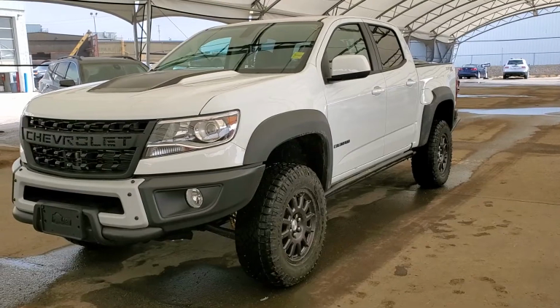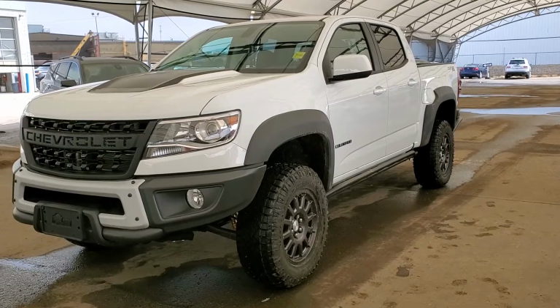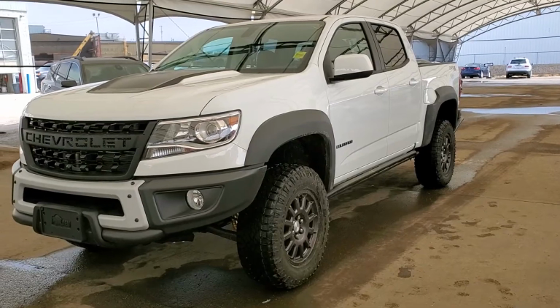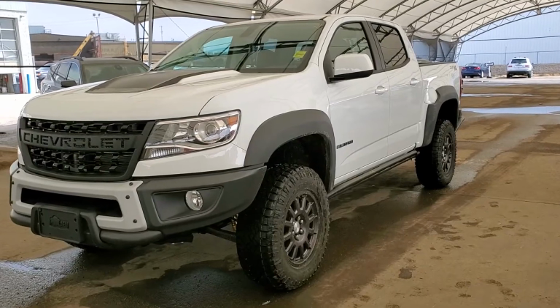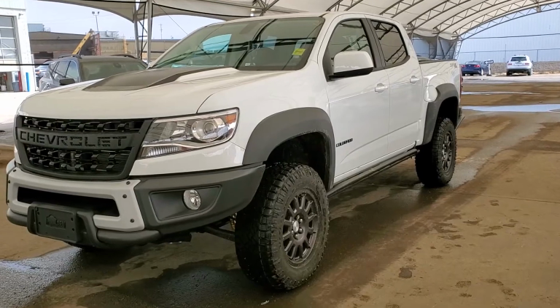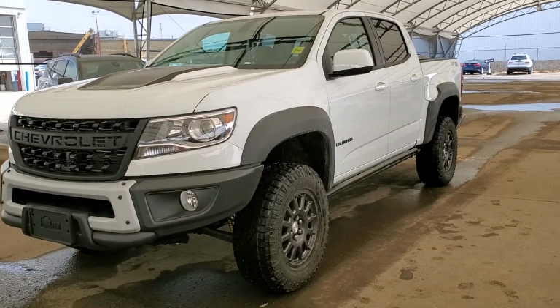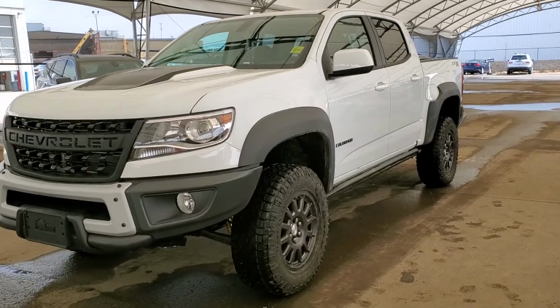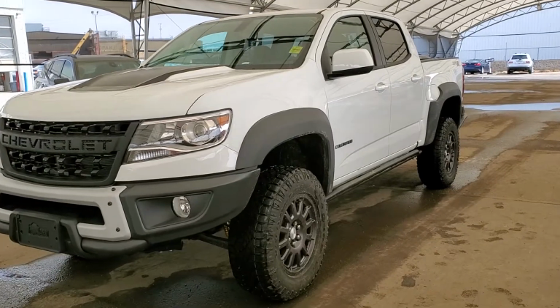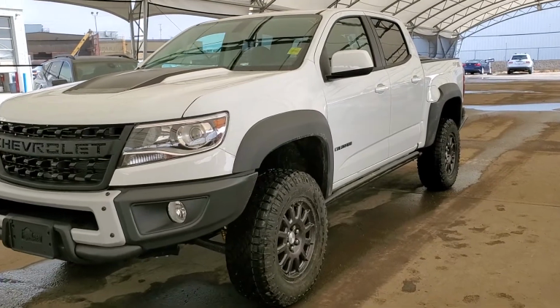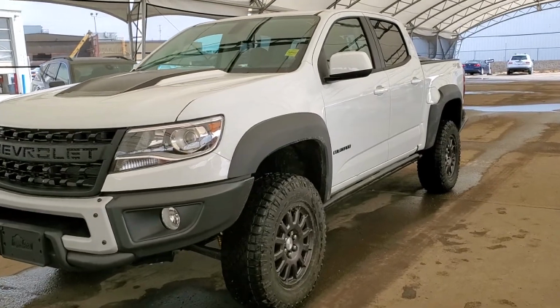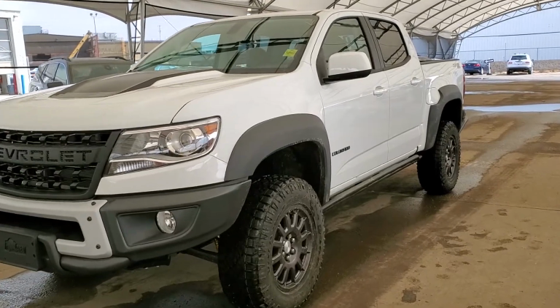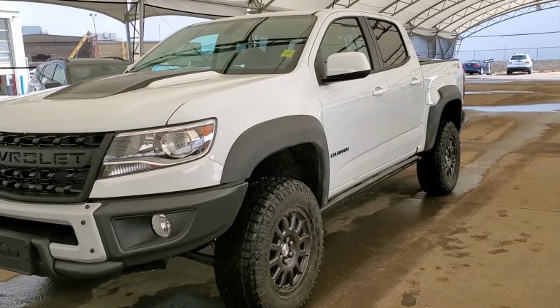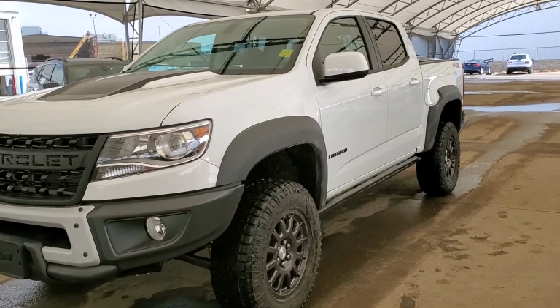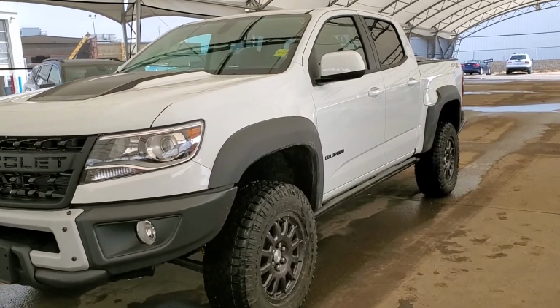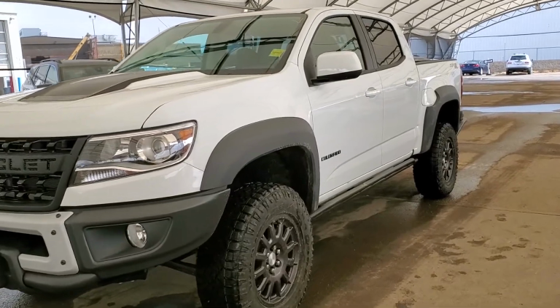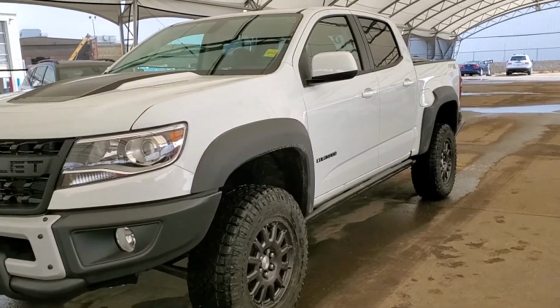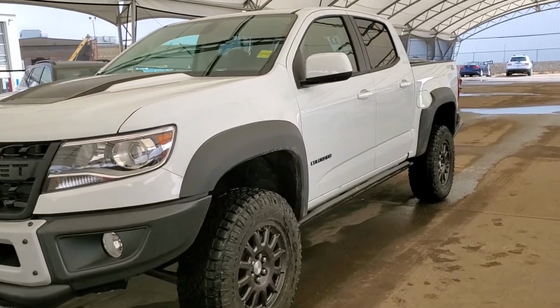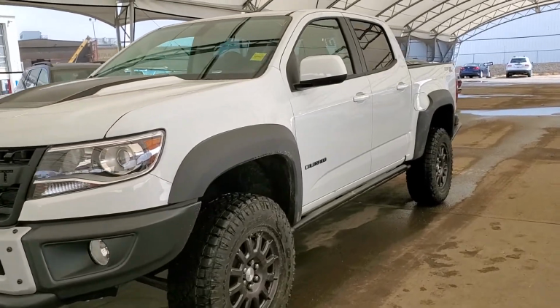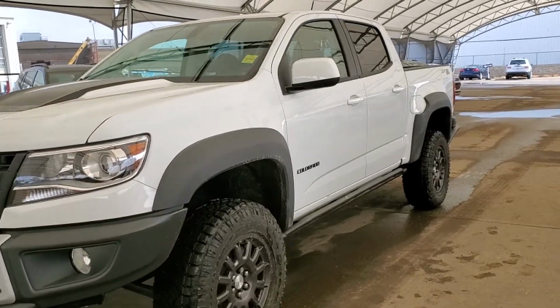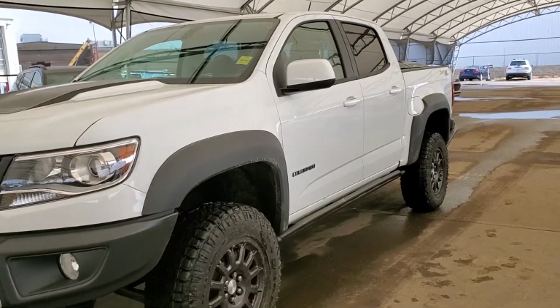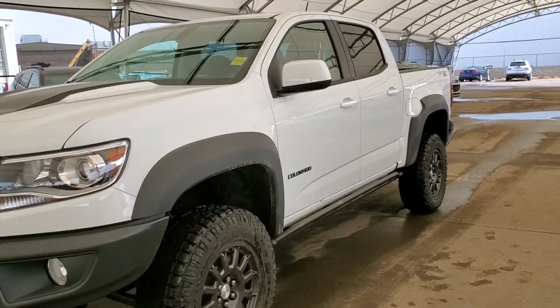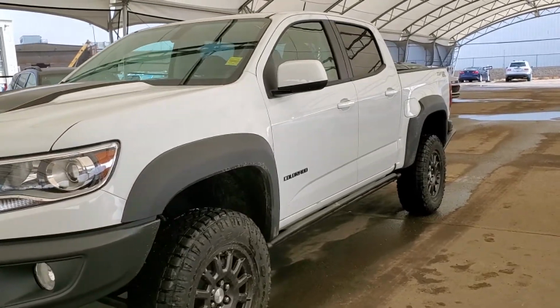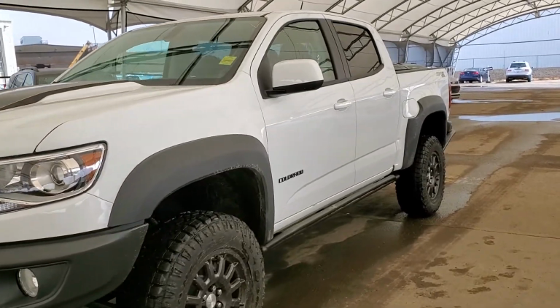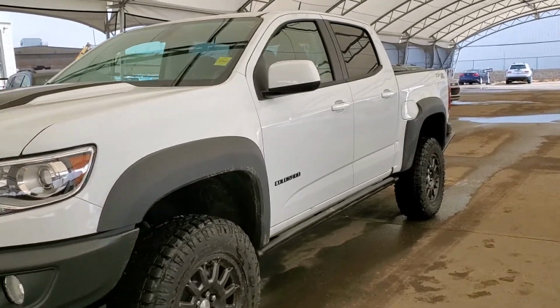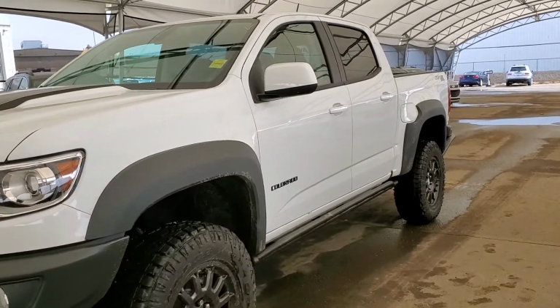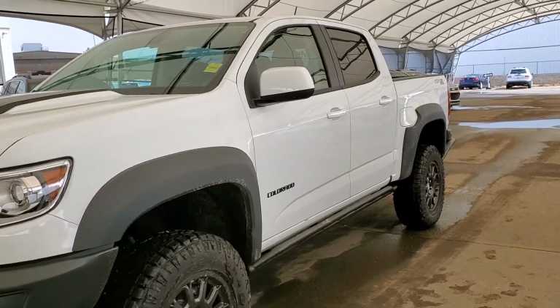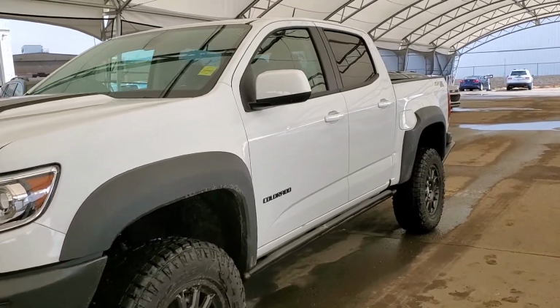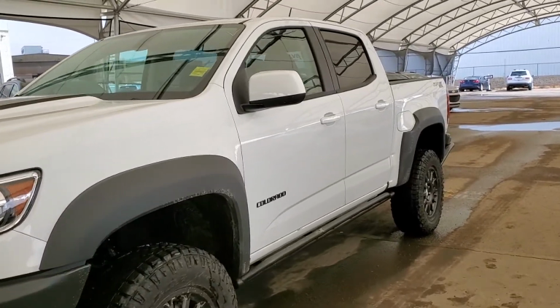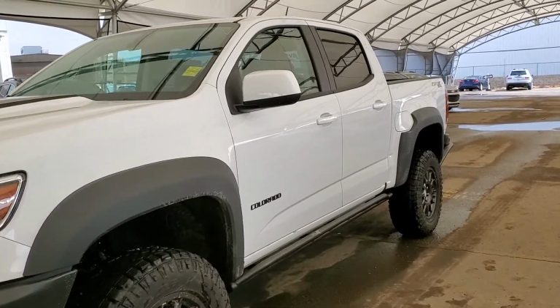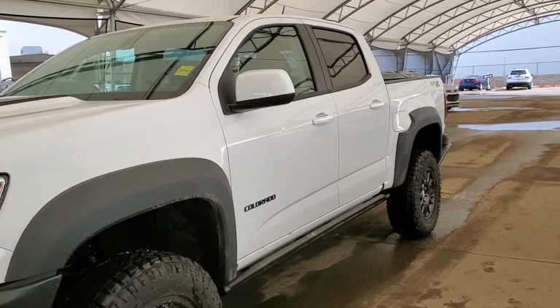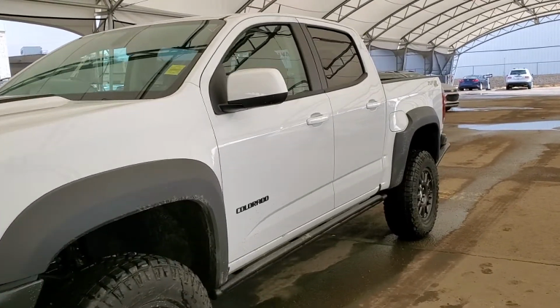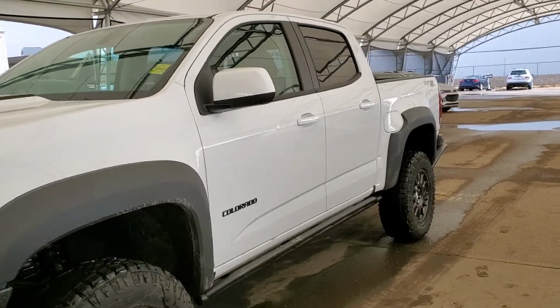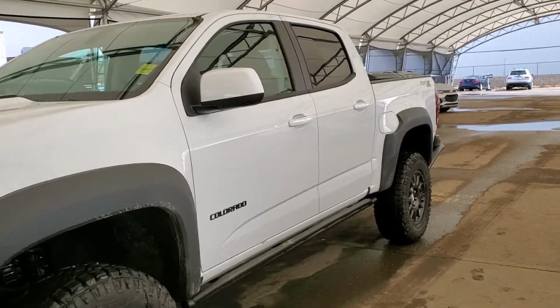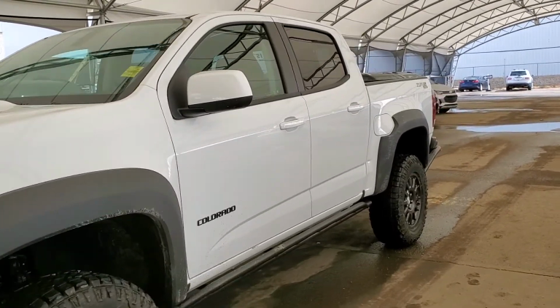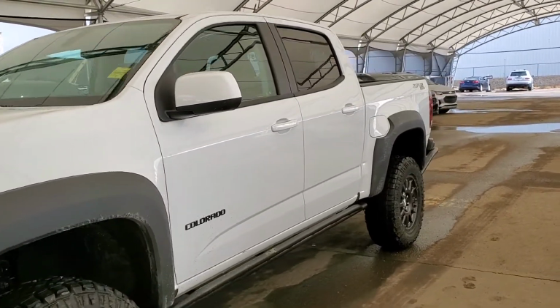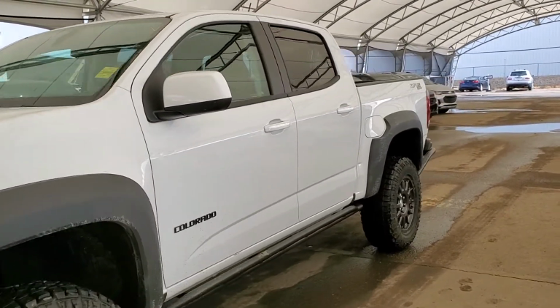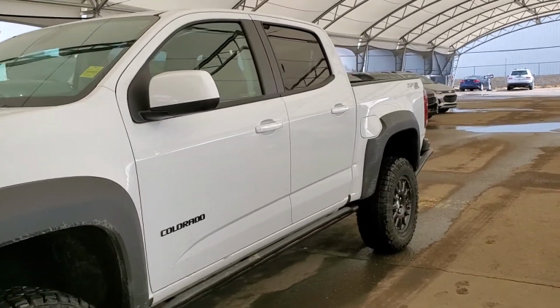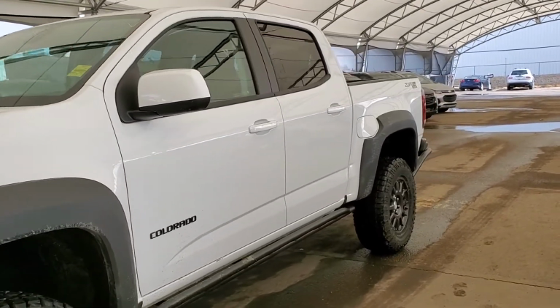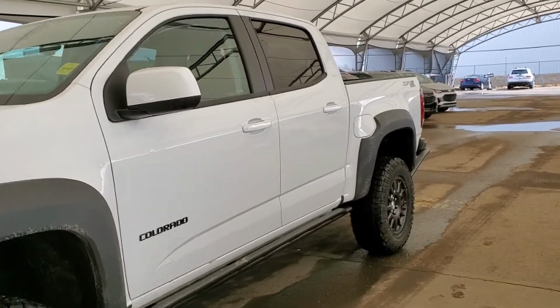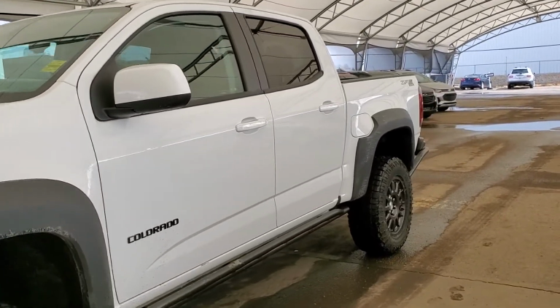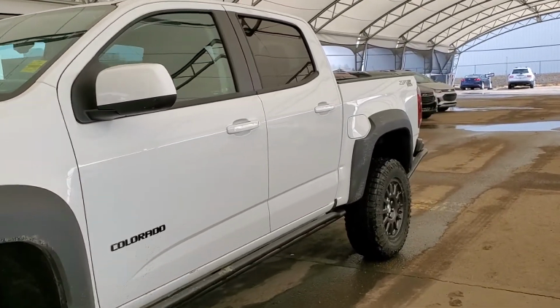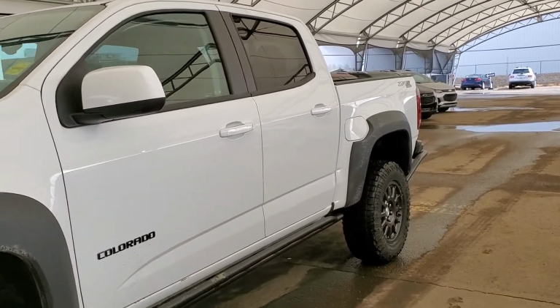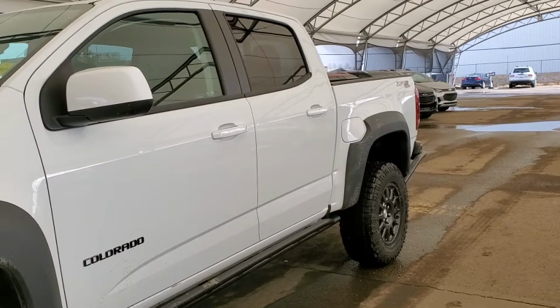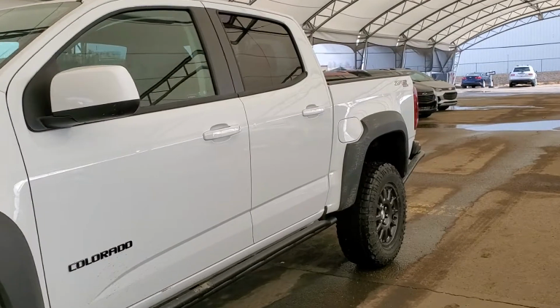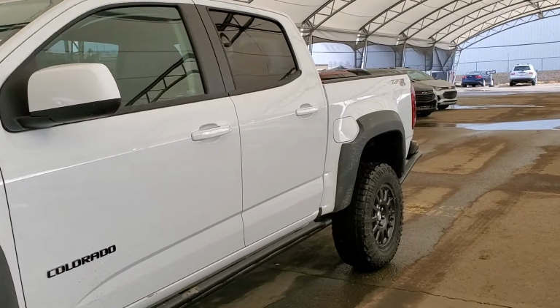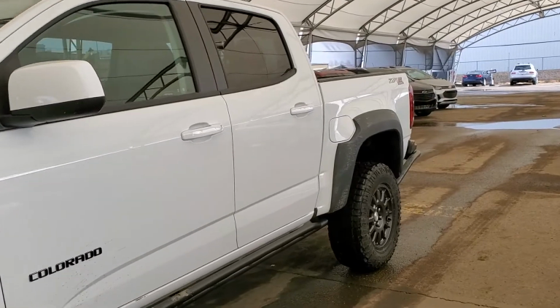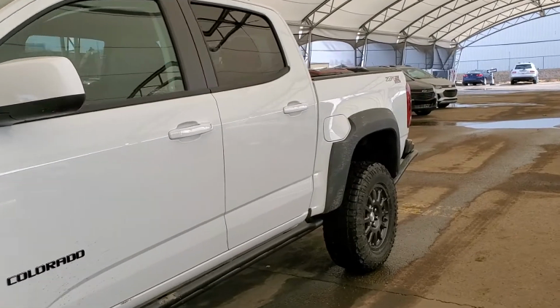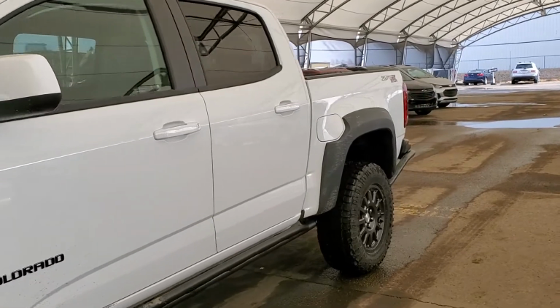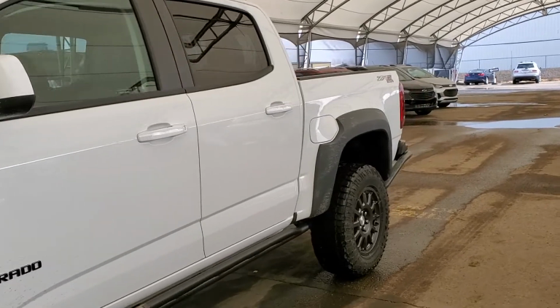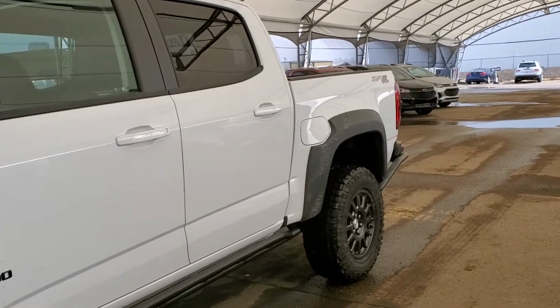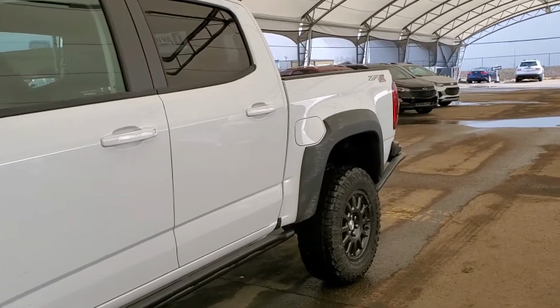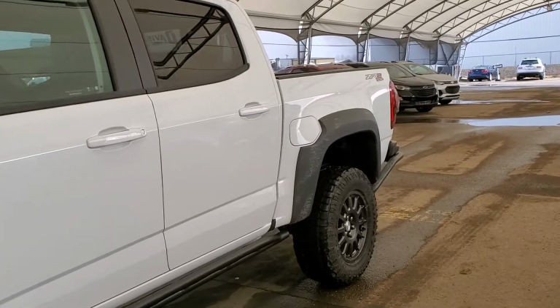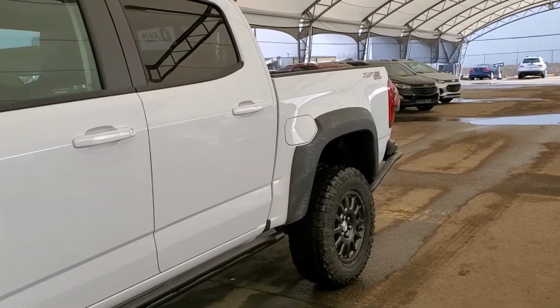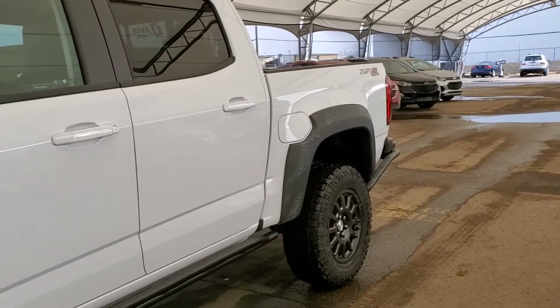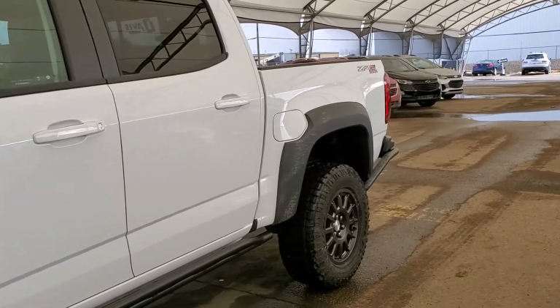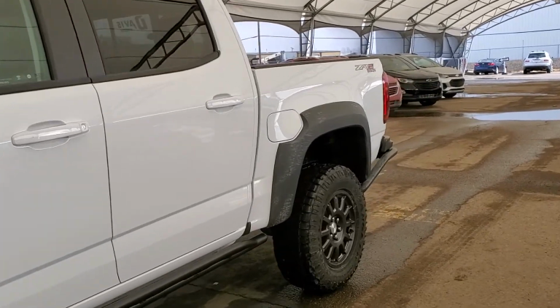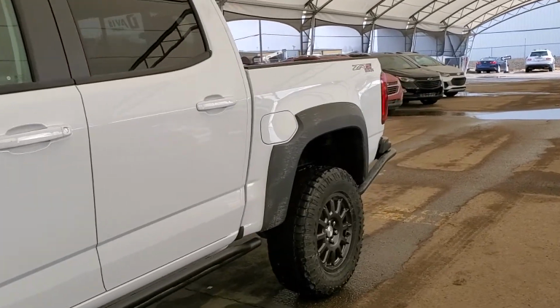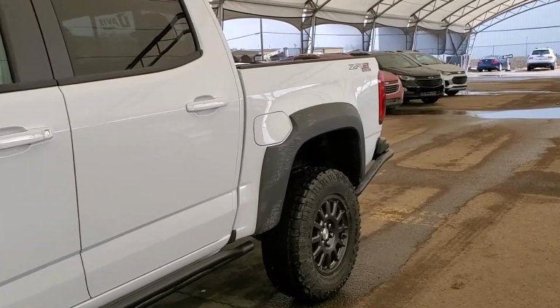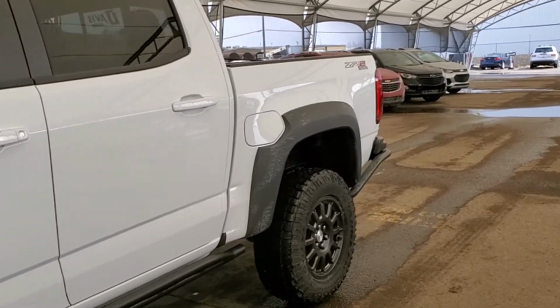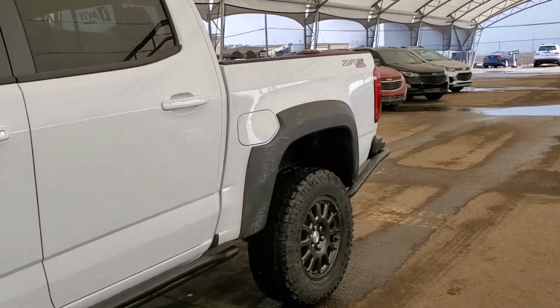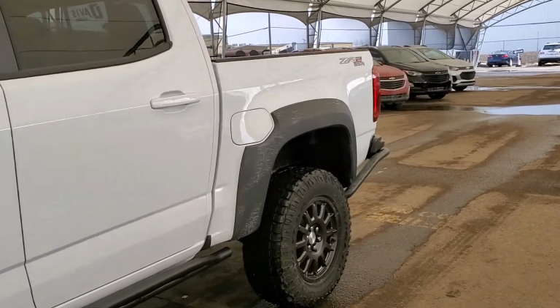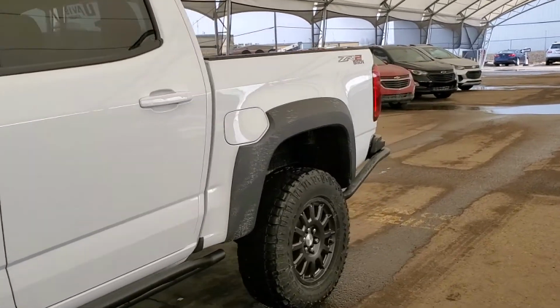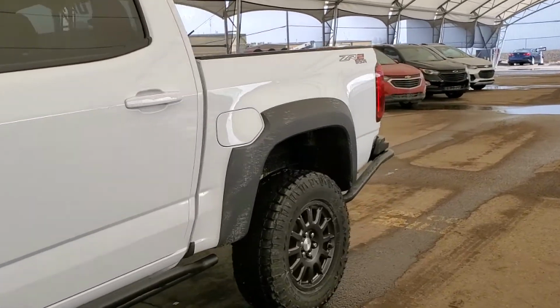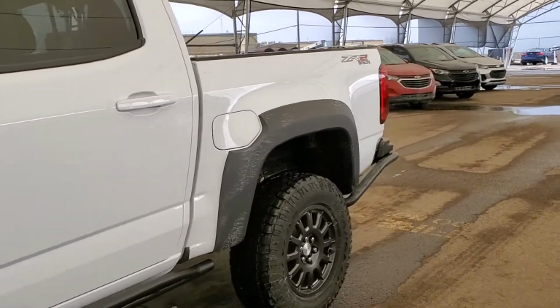Welcome to Davis Chevrolet. This is a brand new Chevy Colorado 2020 ZR2 Bison Edition in white.